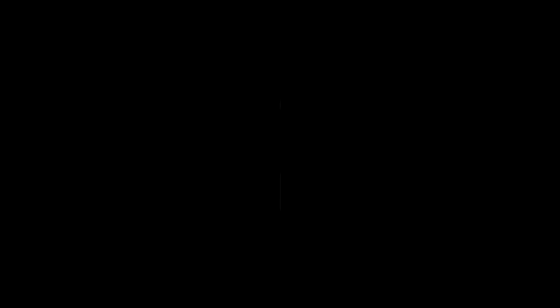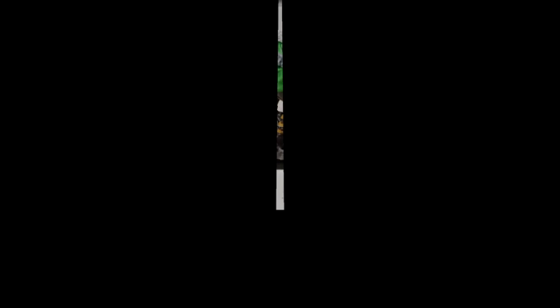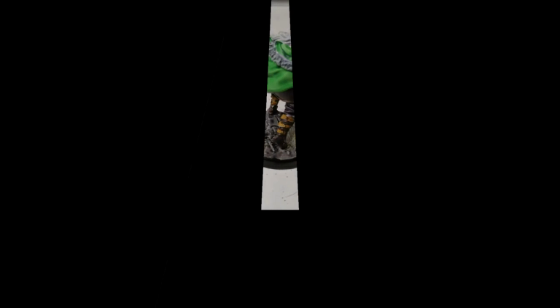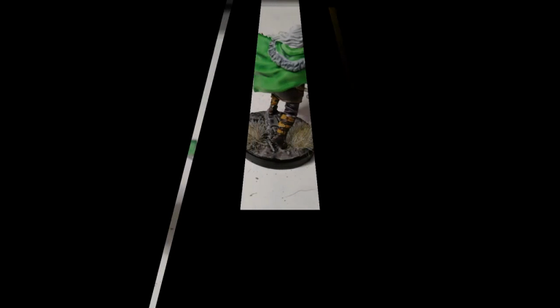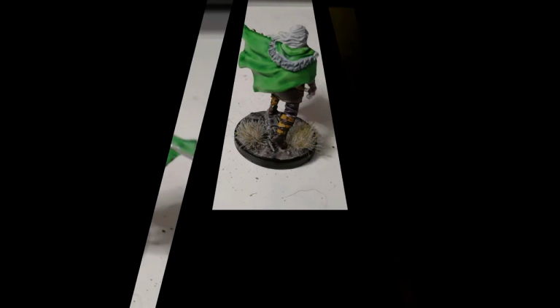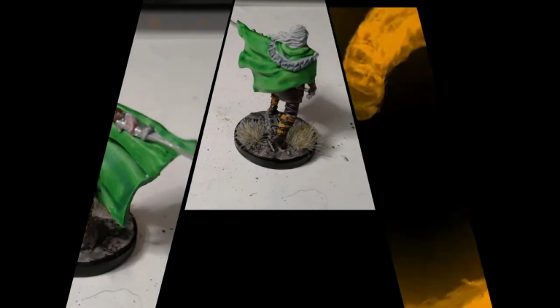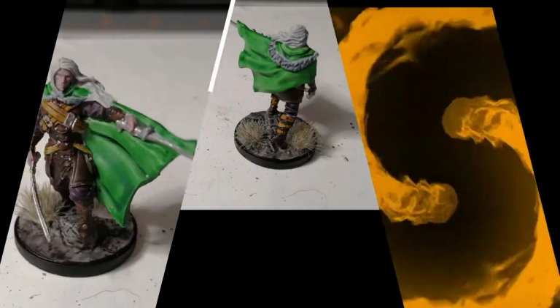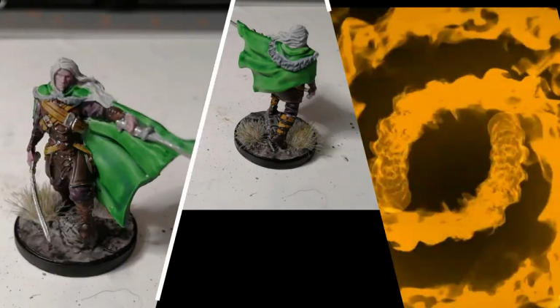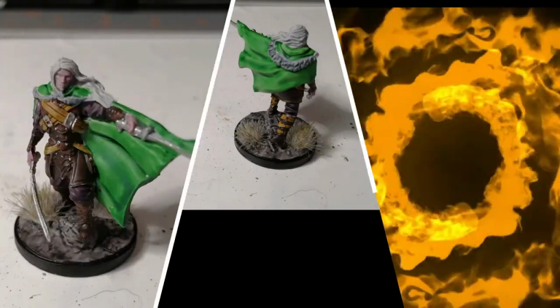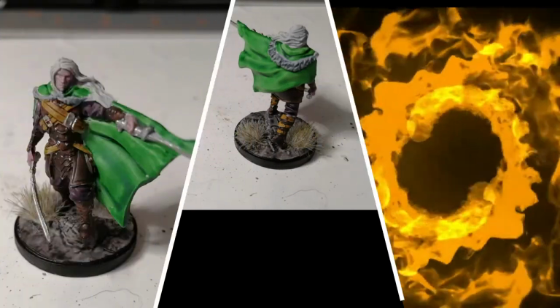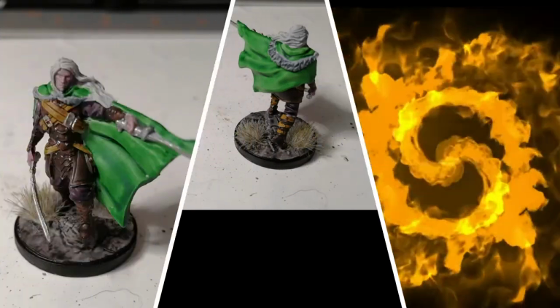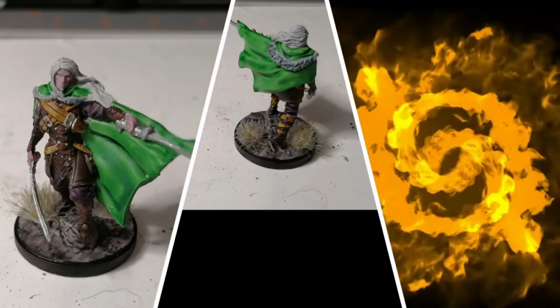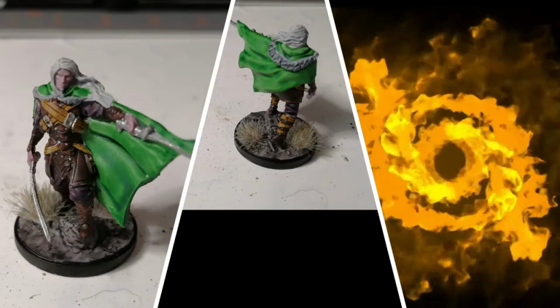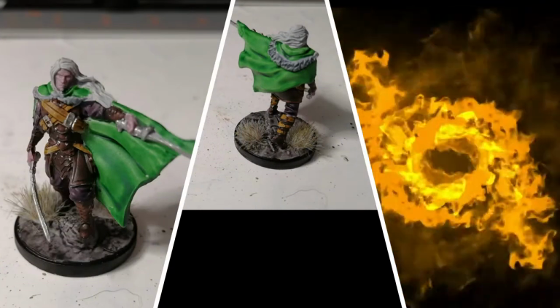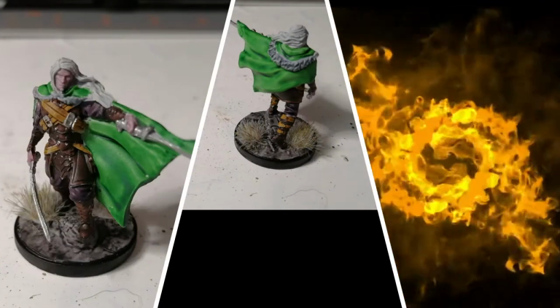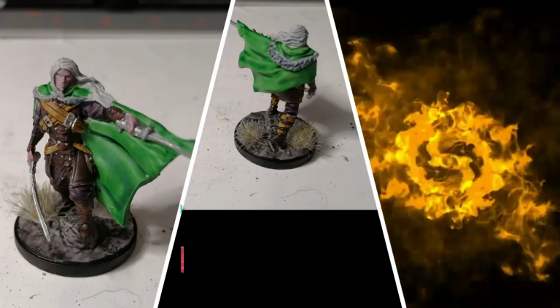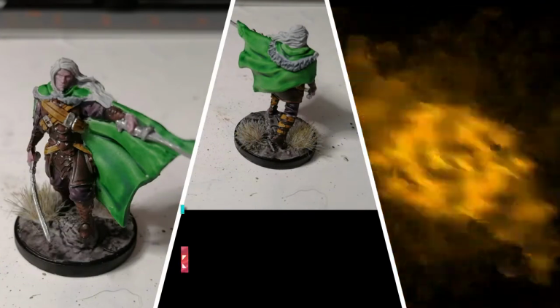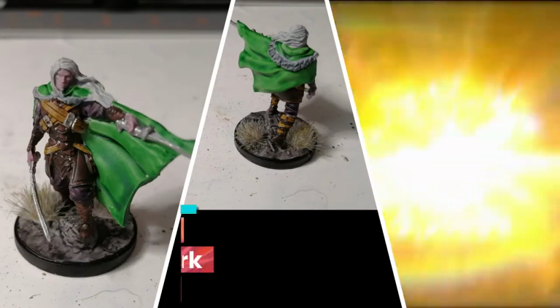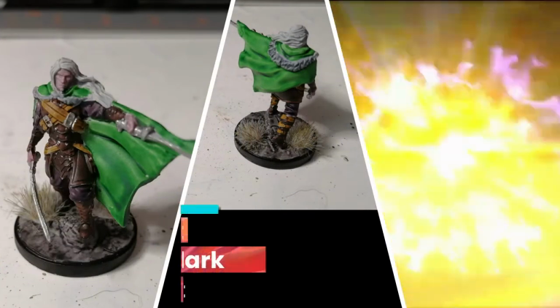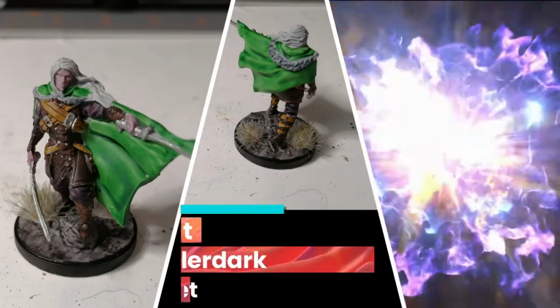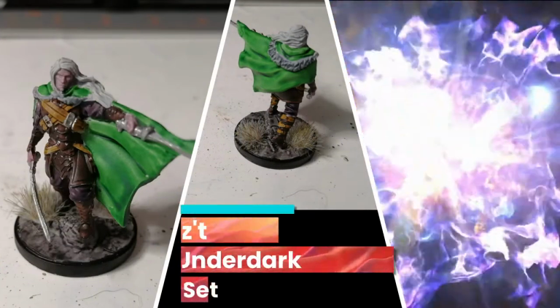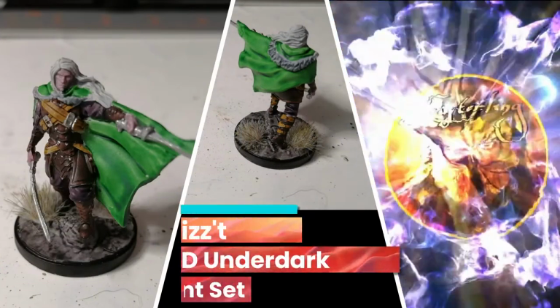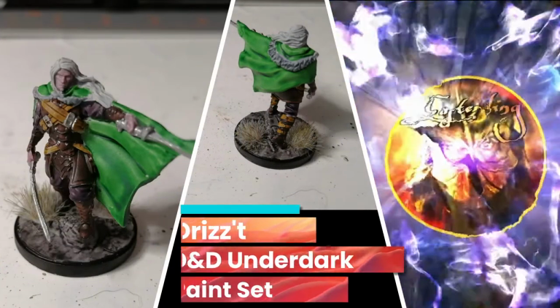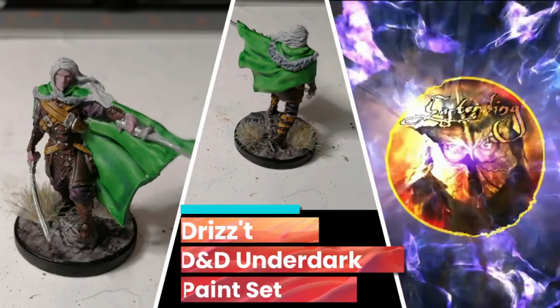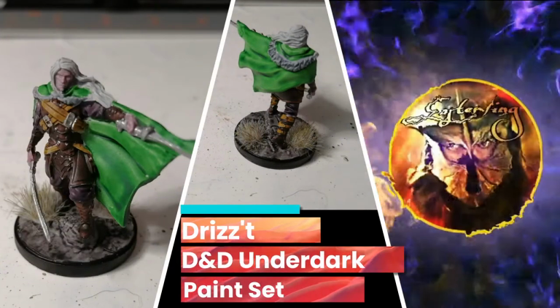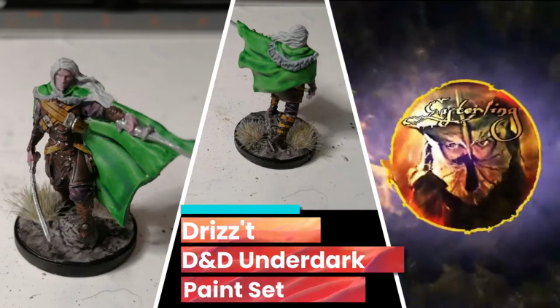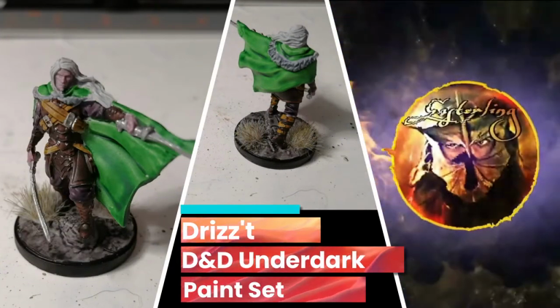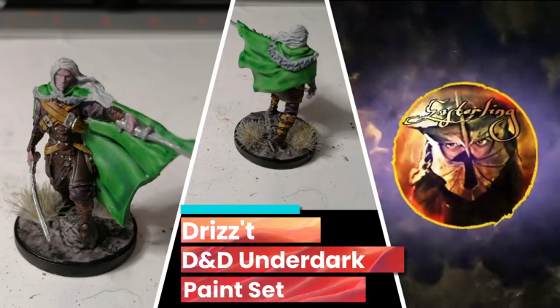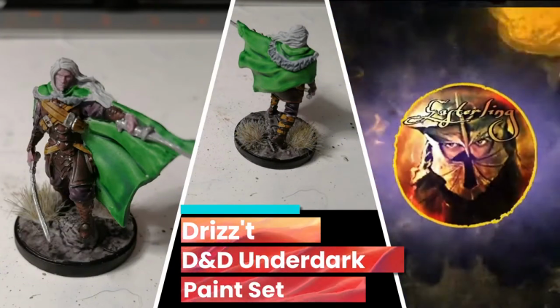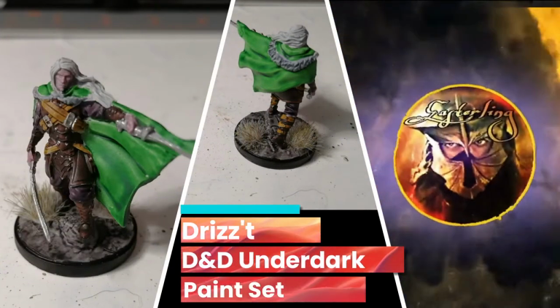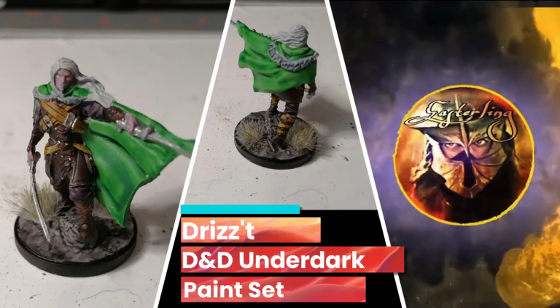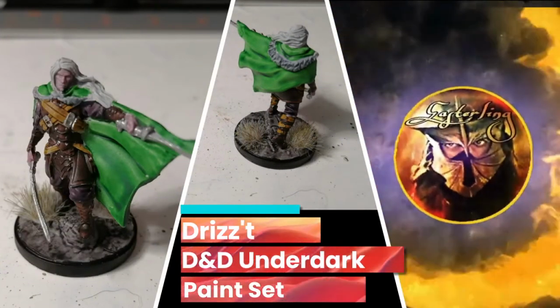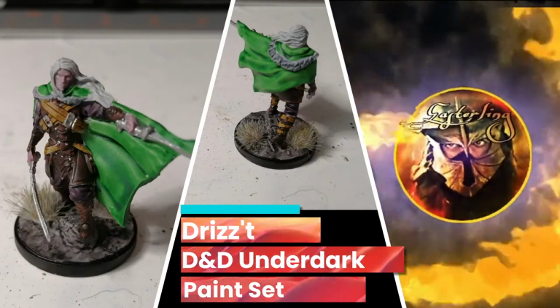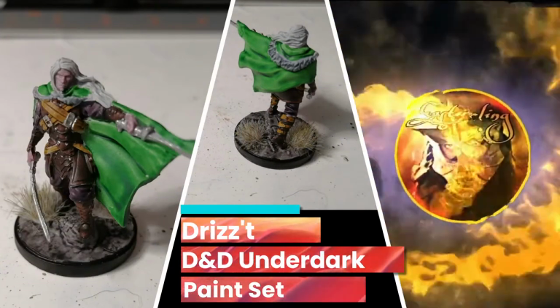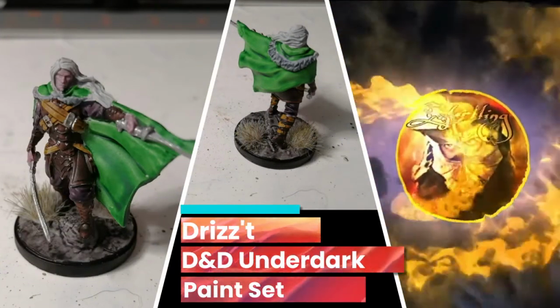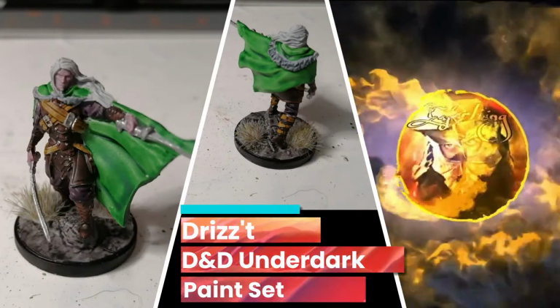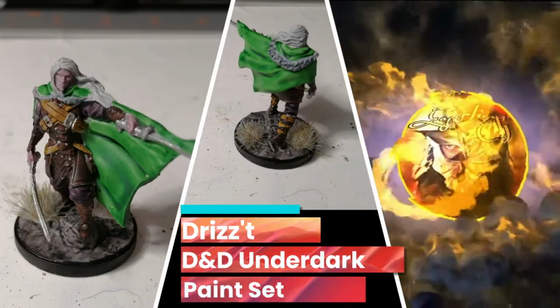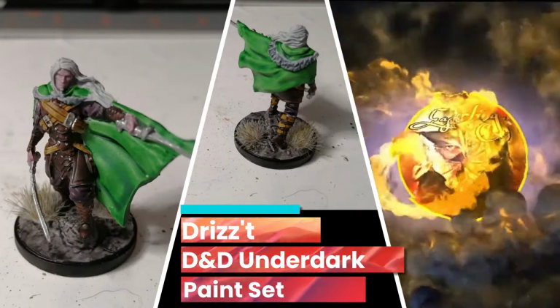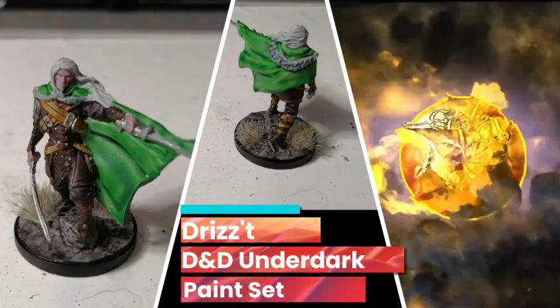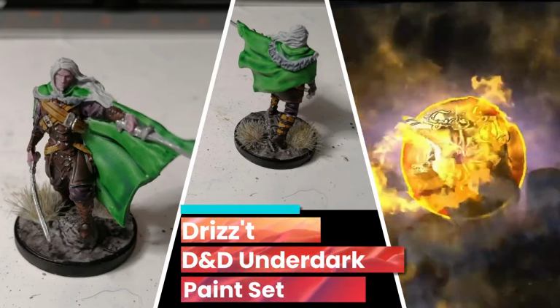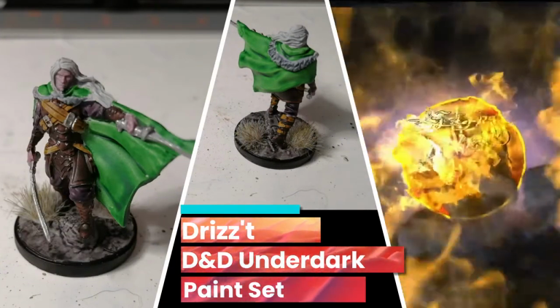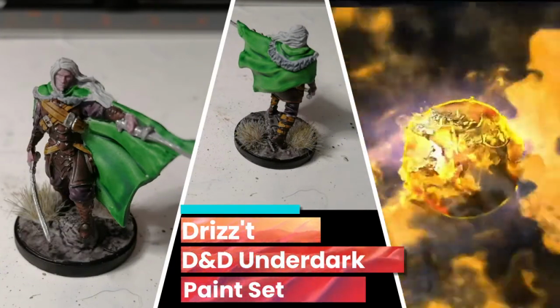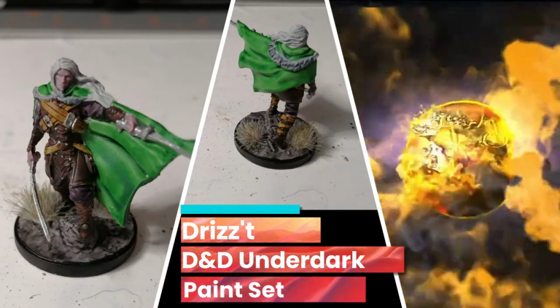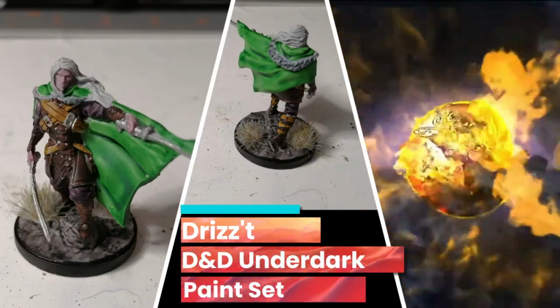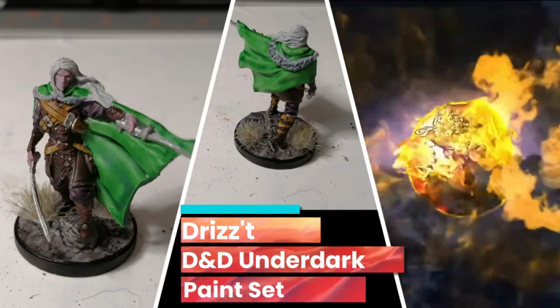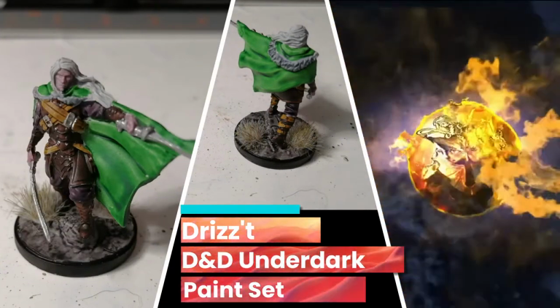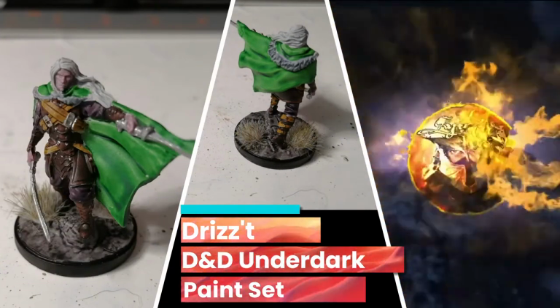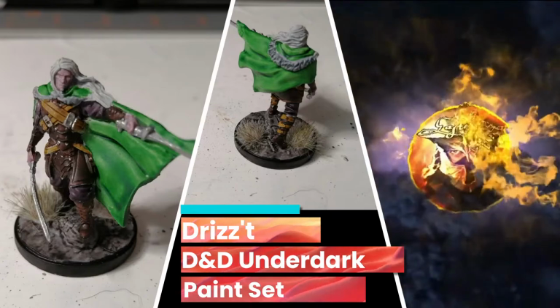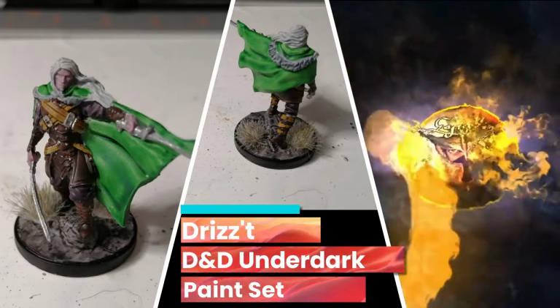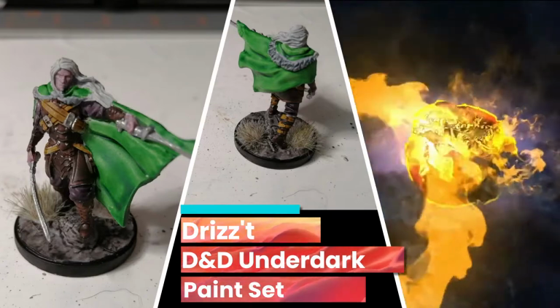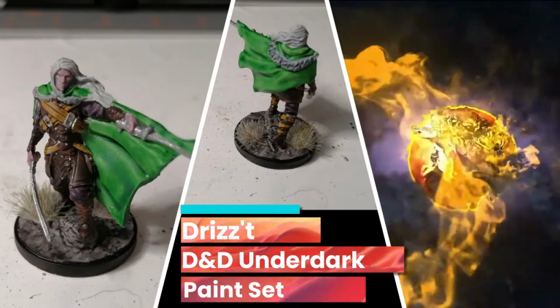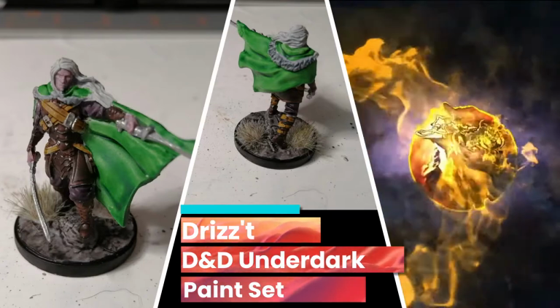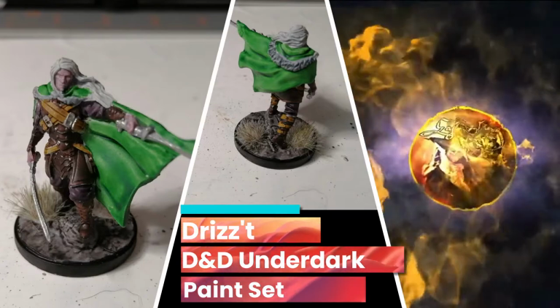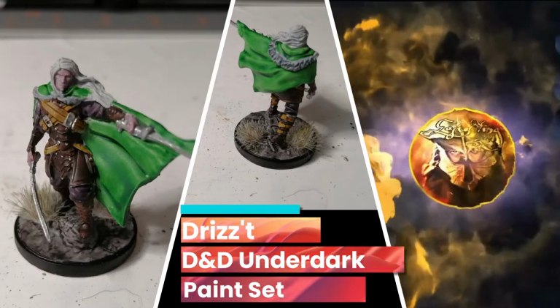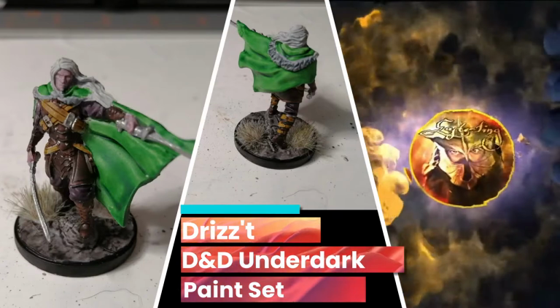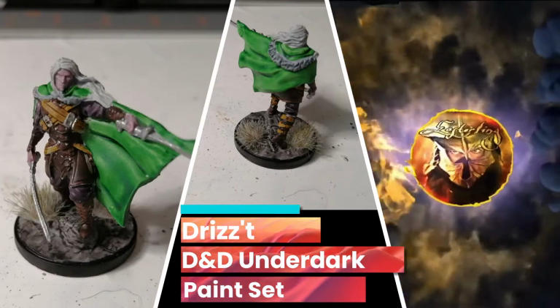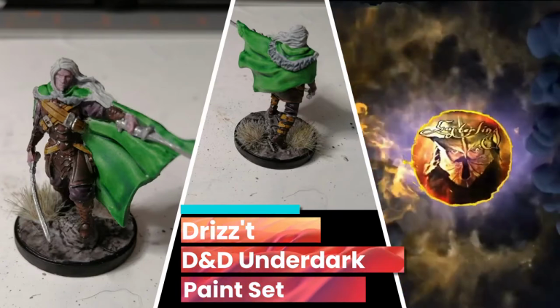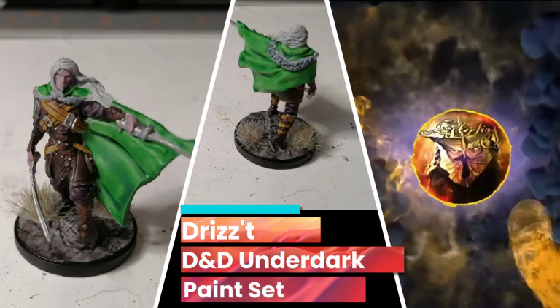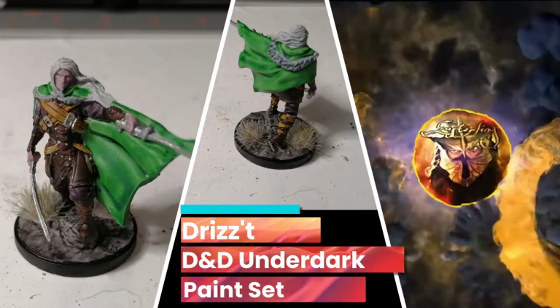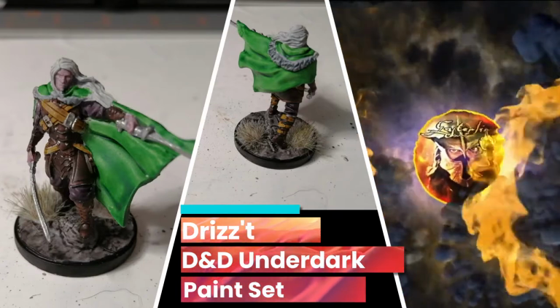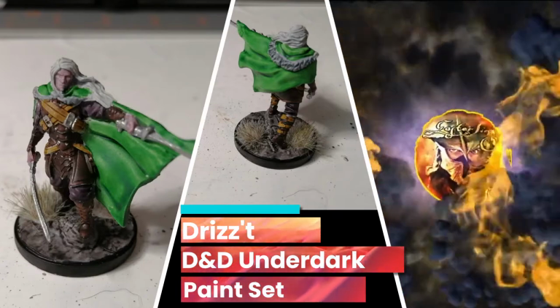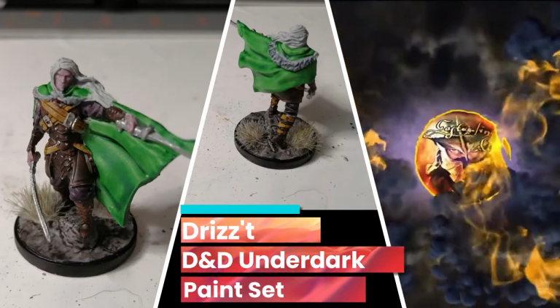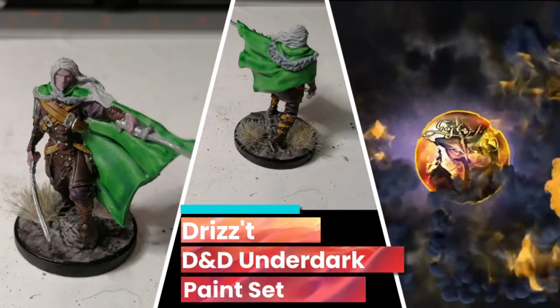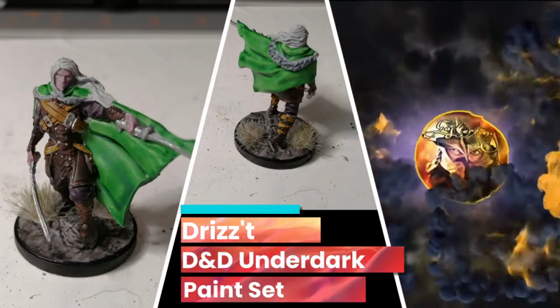Hey everybody, today I'm painting Drizzt from D&D's Underdark paint set, which is made by Army Painter.